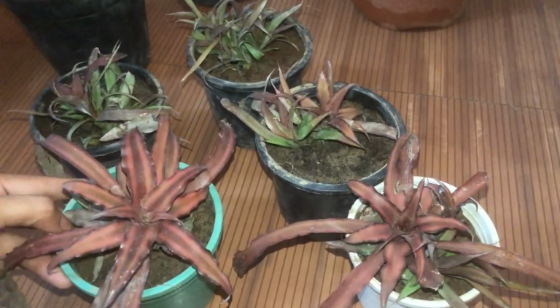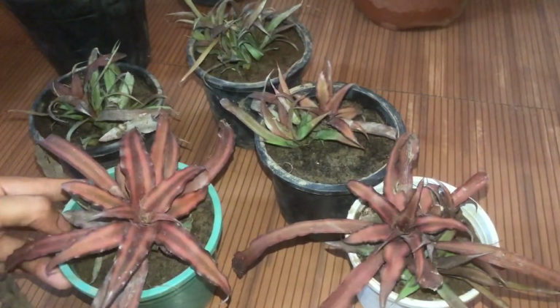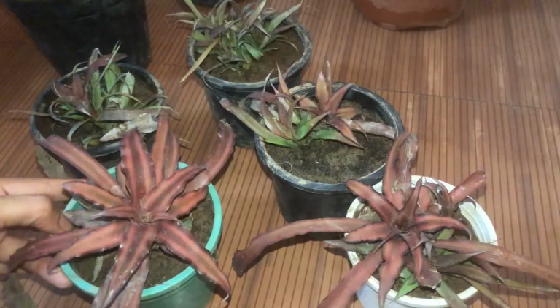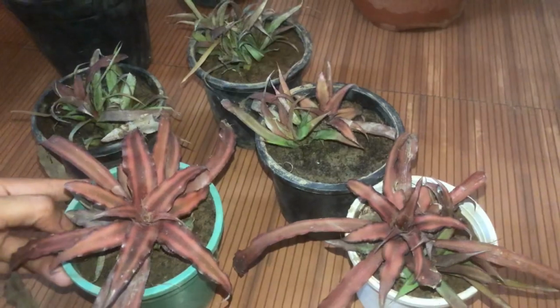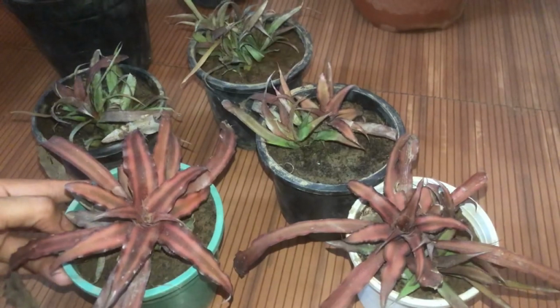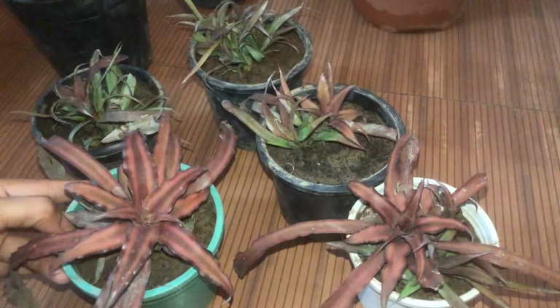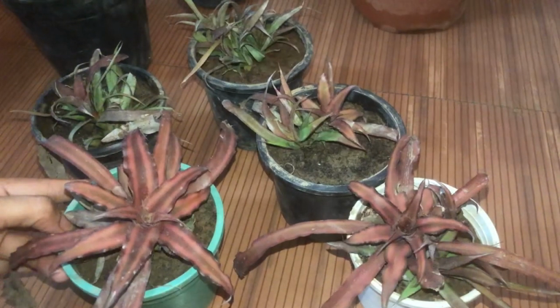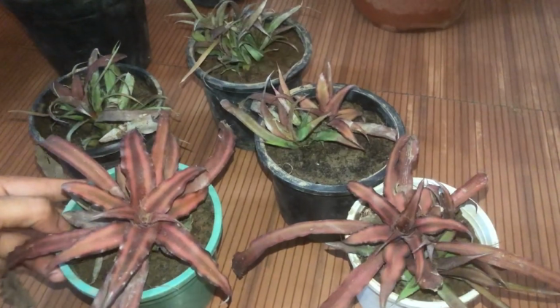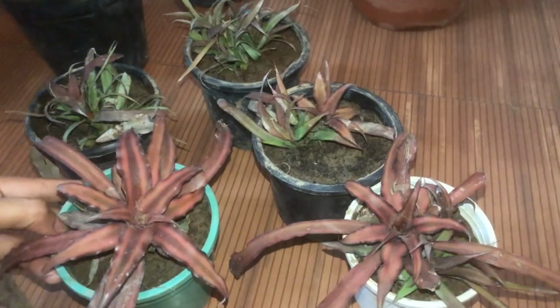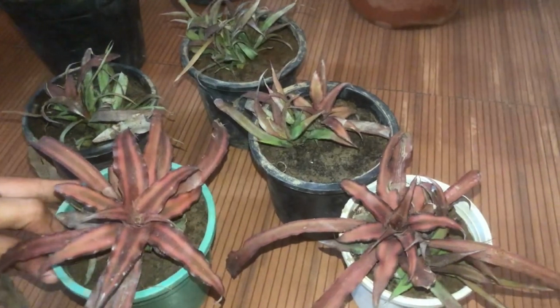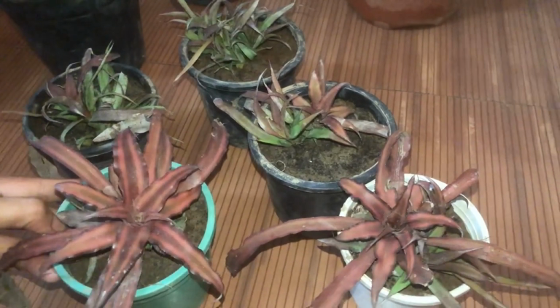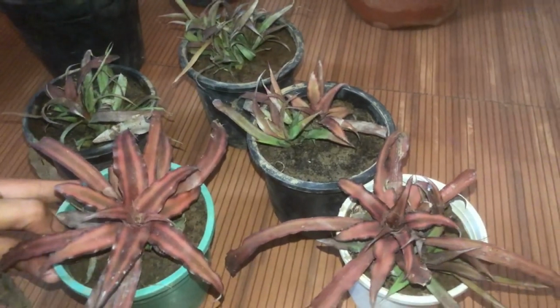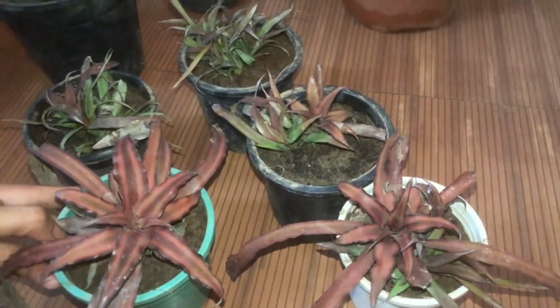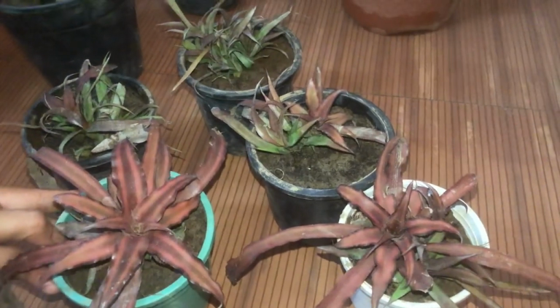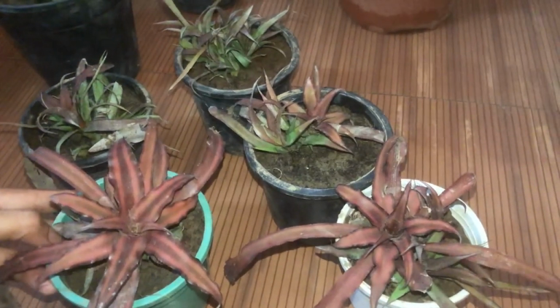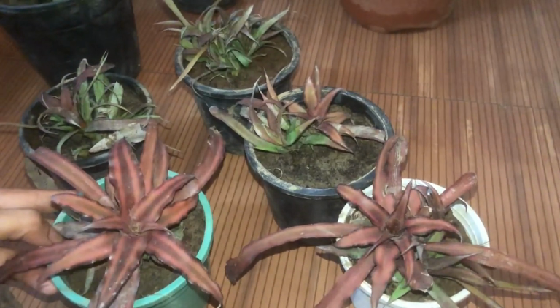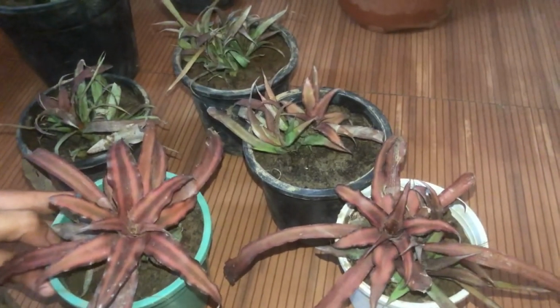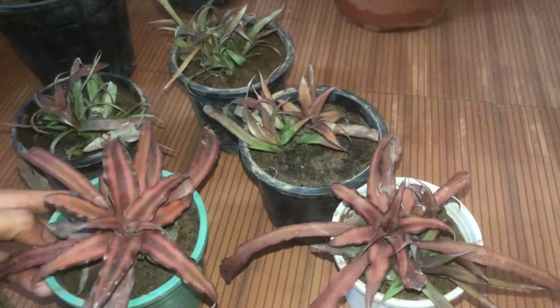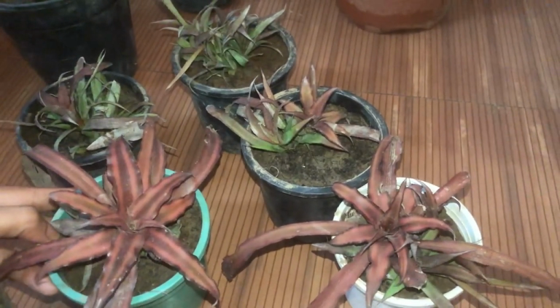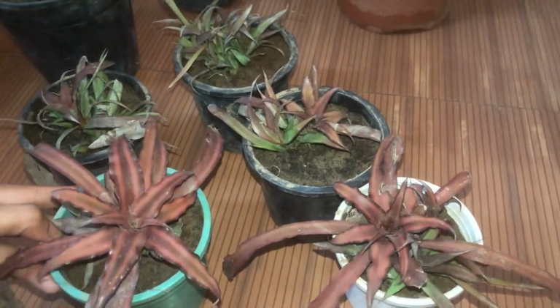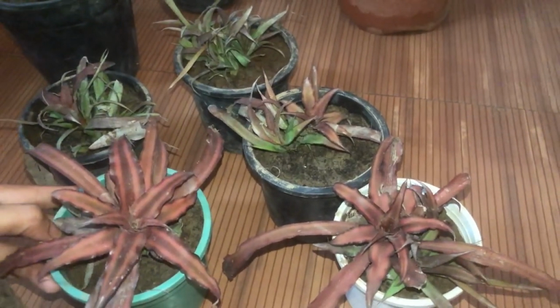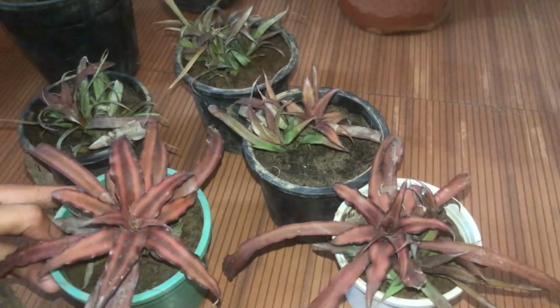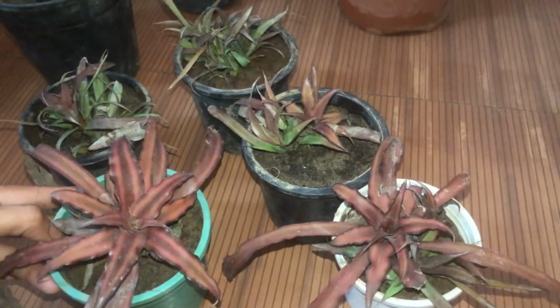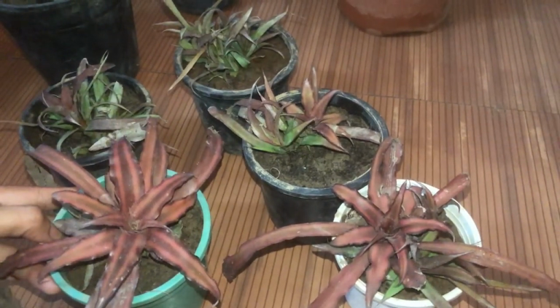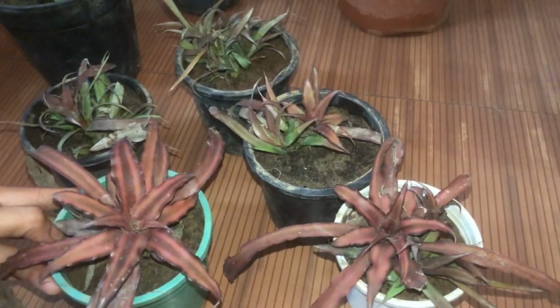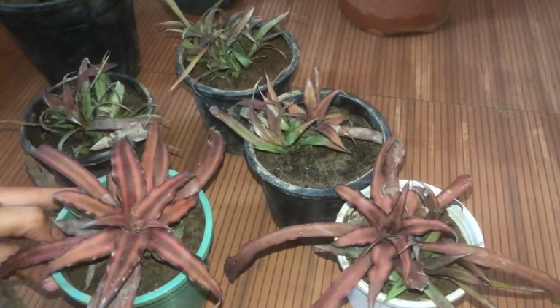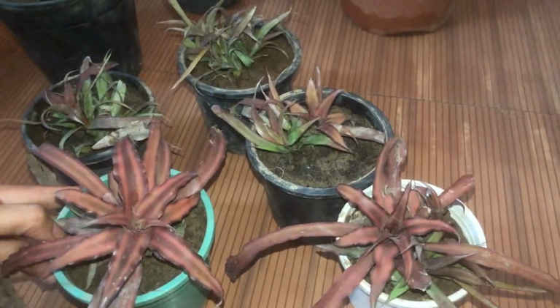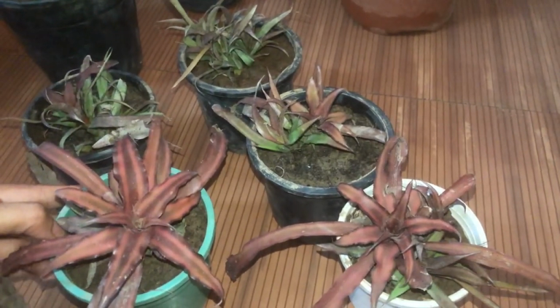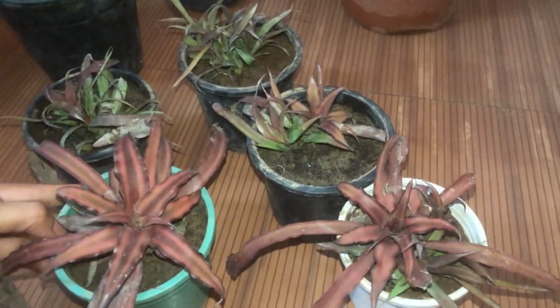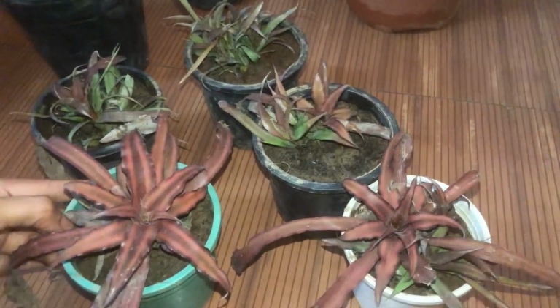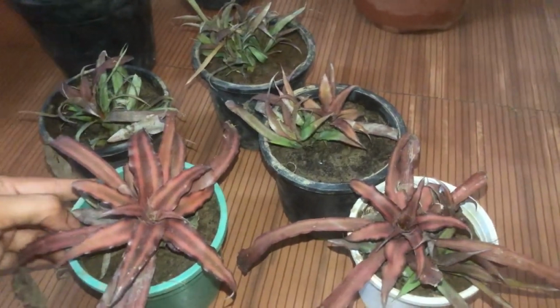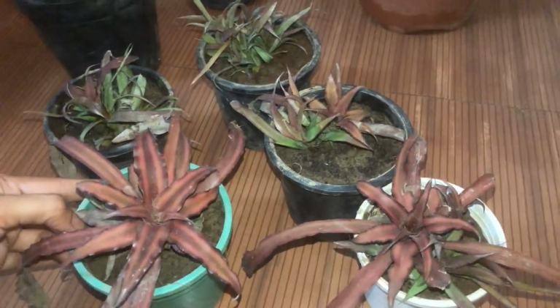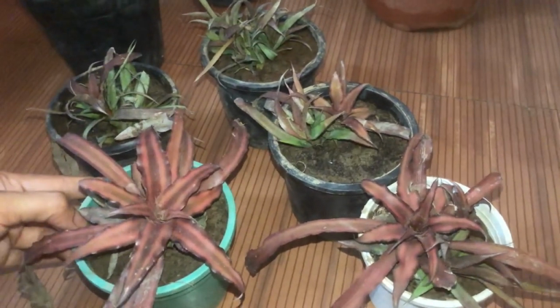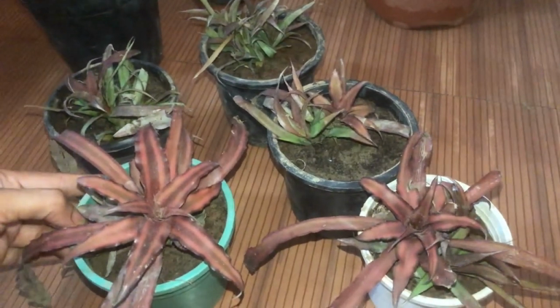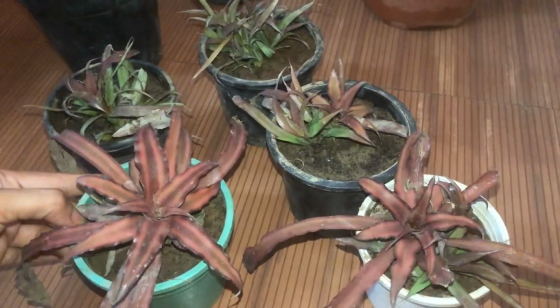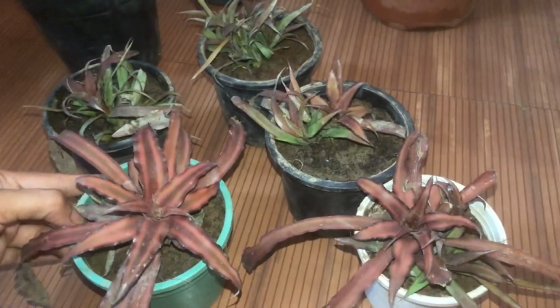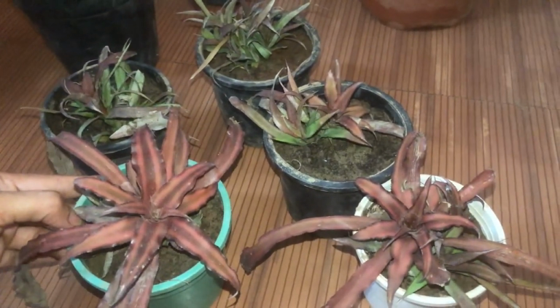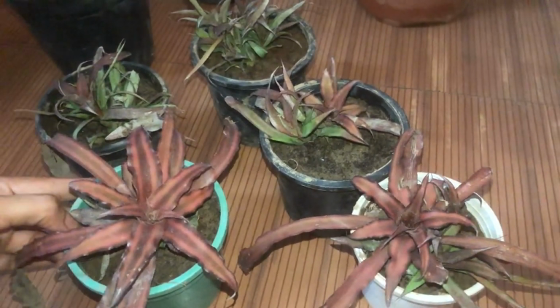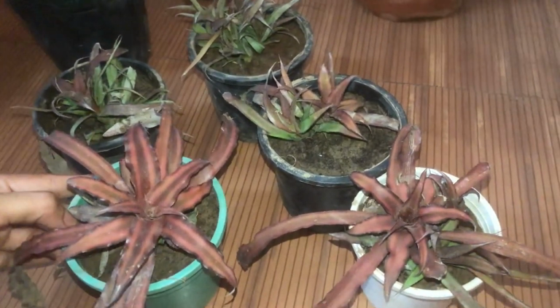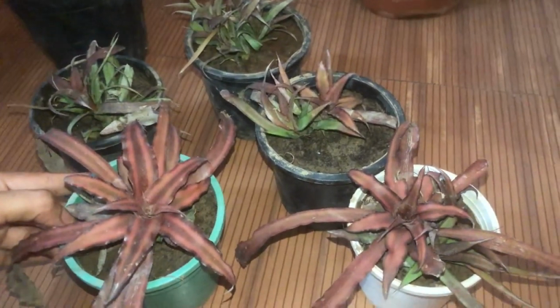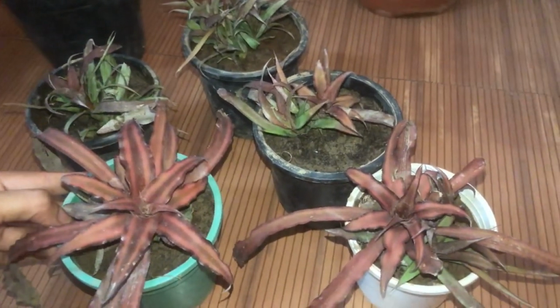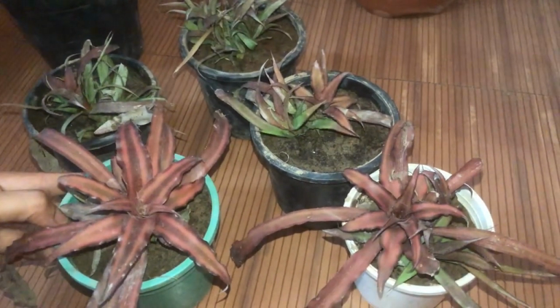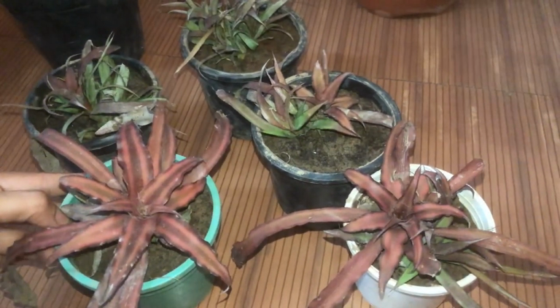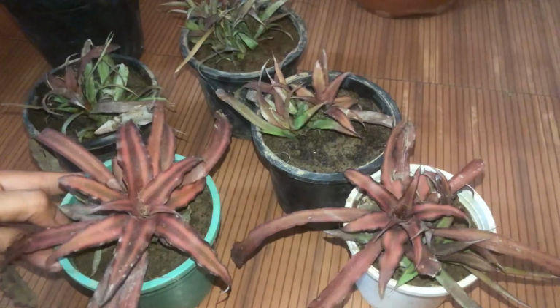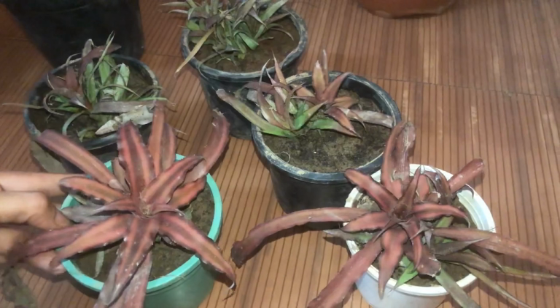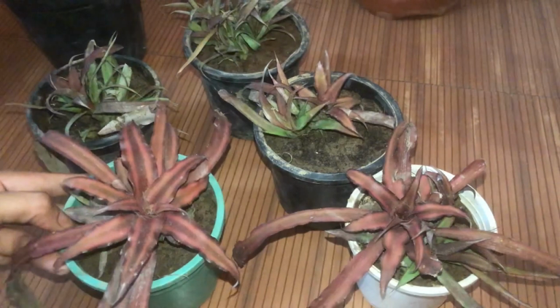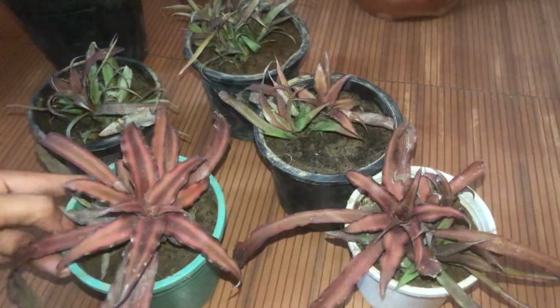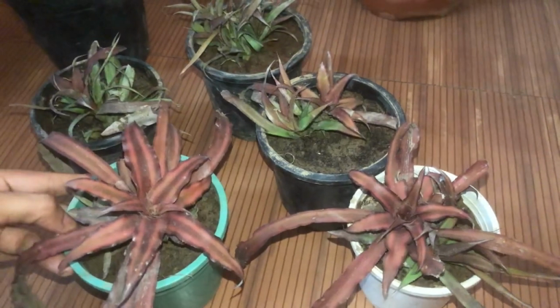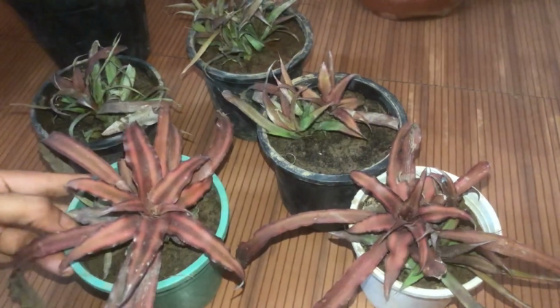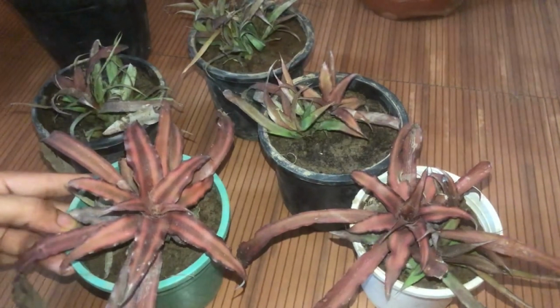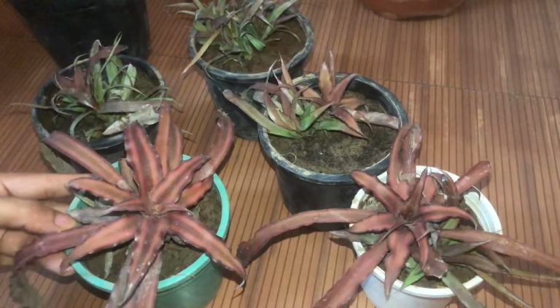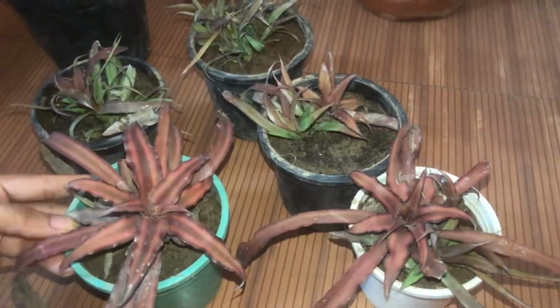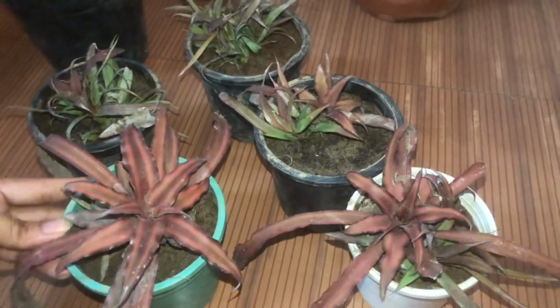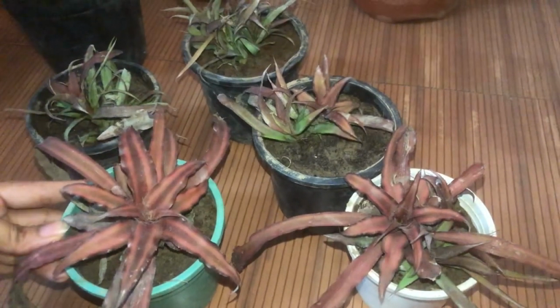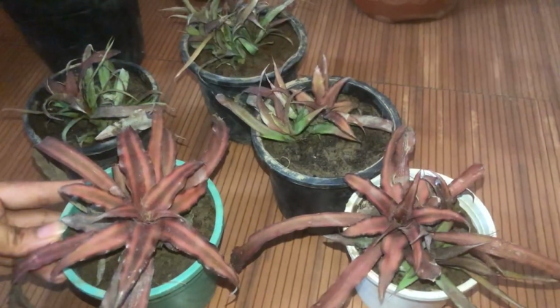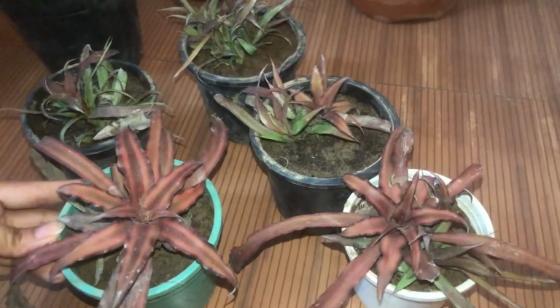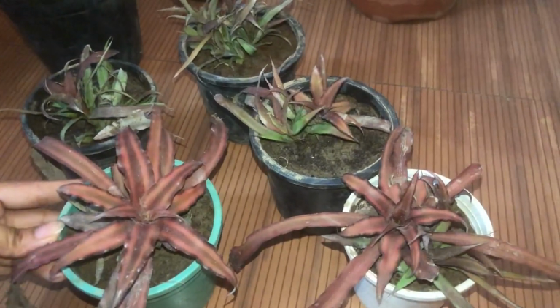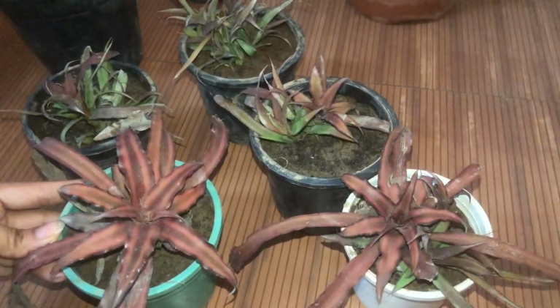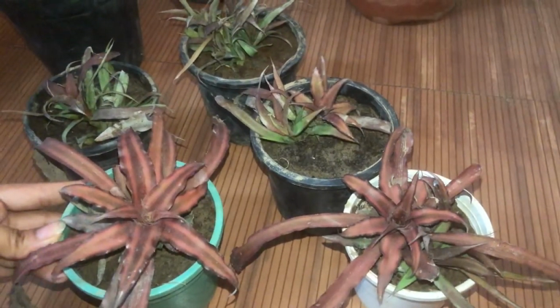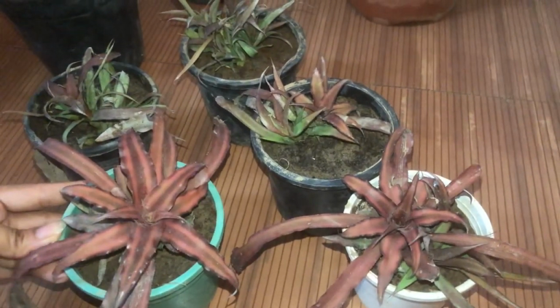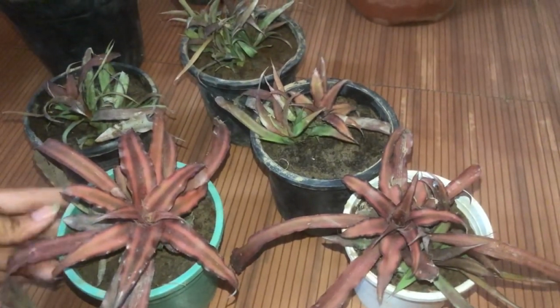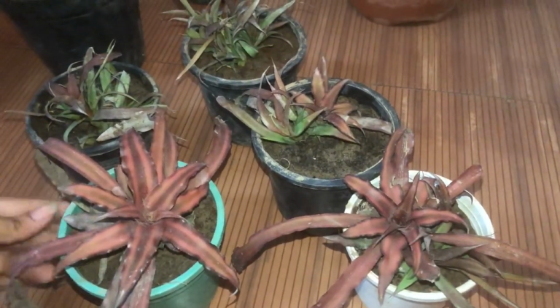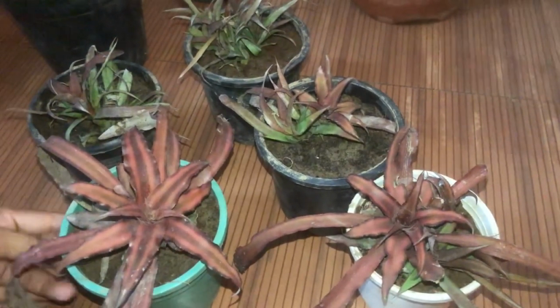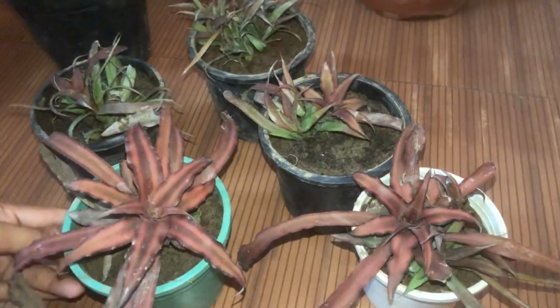If you want to put it in a bigger pot, you can do that. As you know, it's a succulent, so you don't have to add more water. You only water it once in about two days.